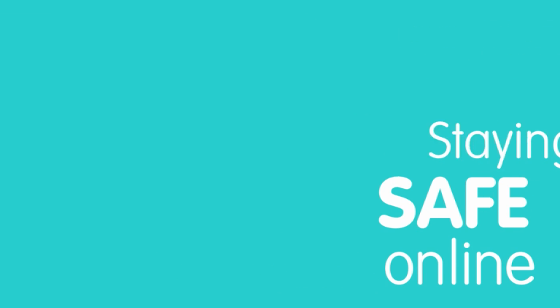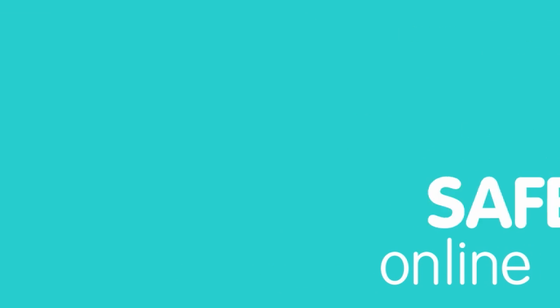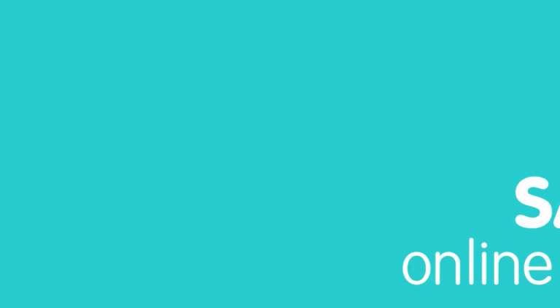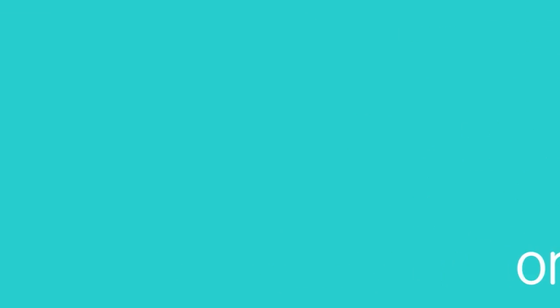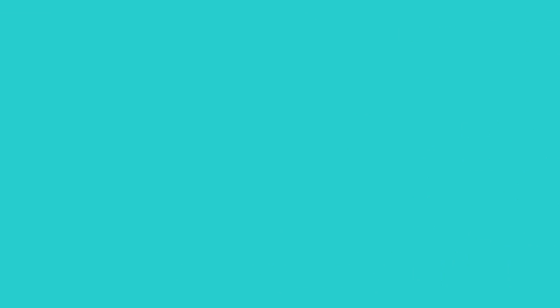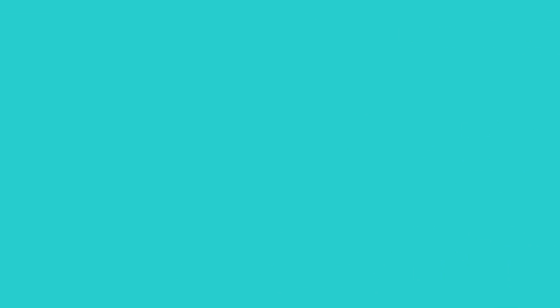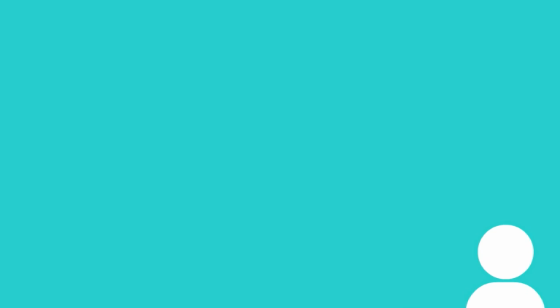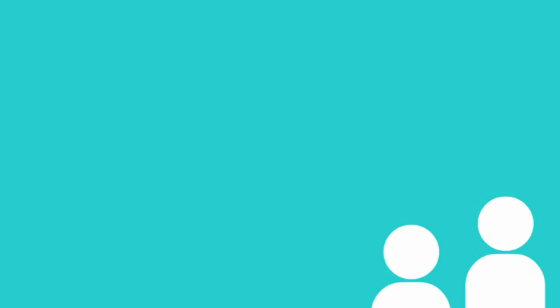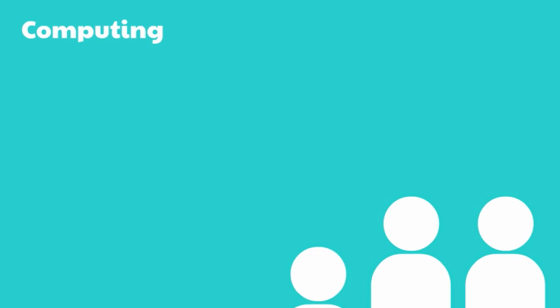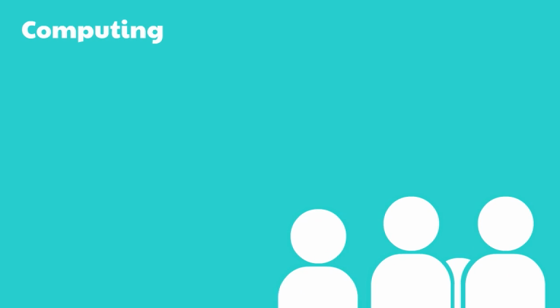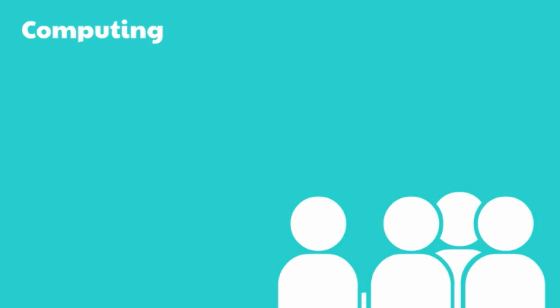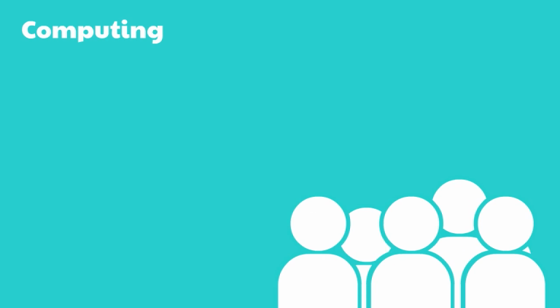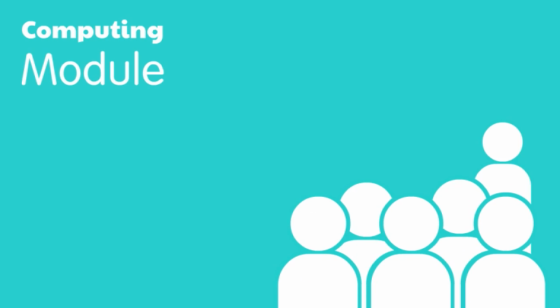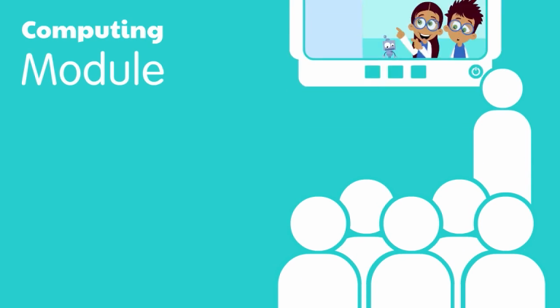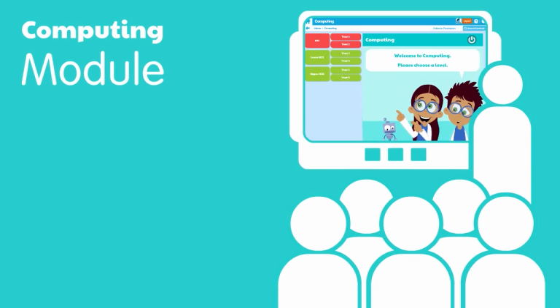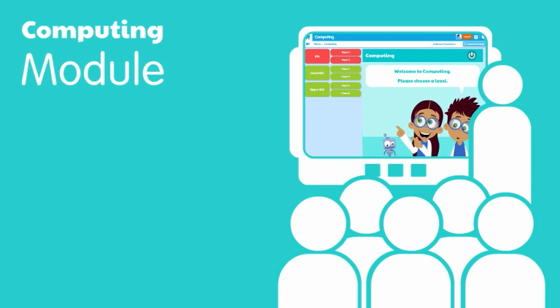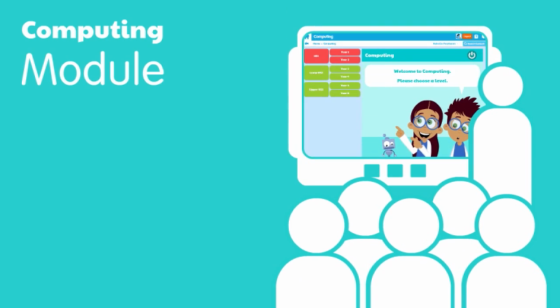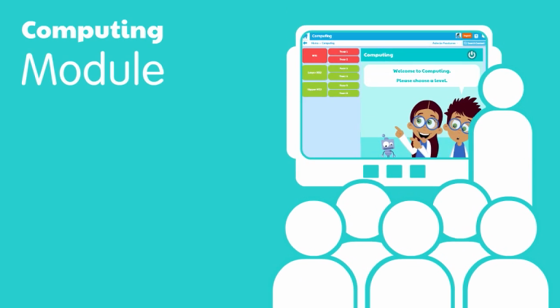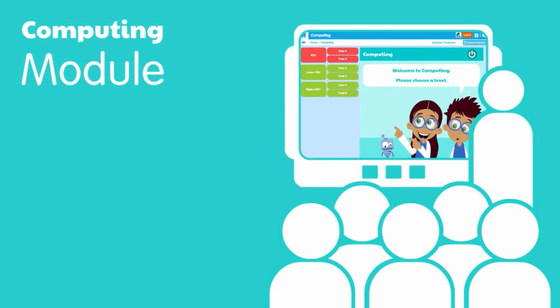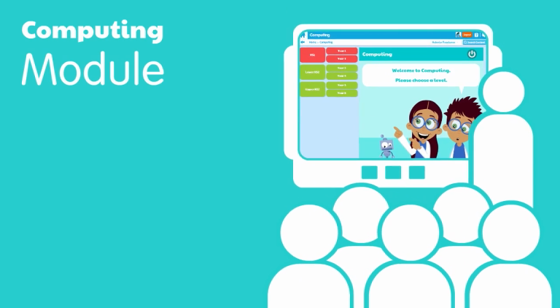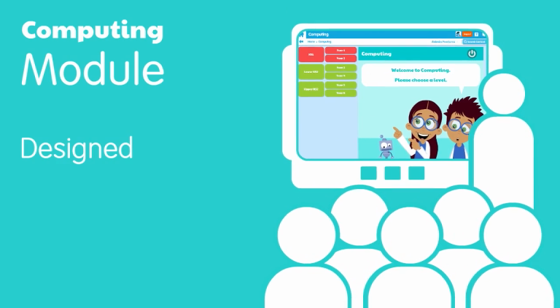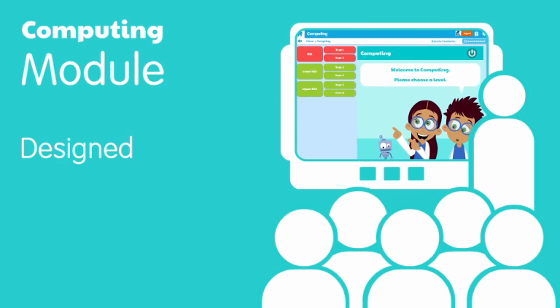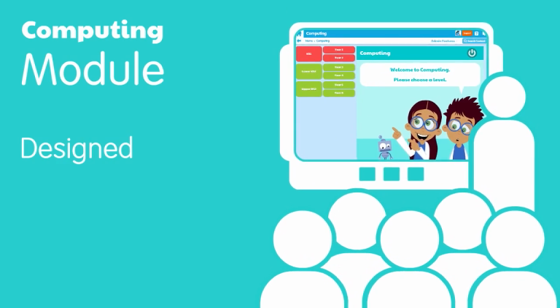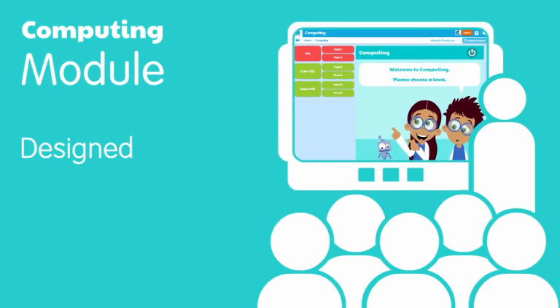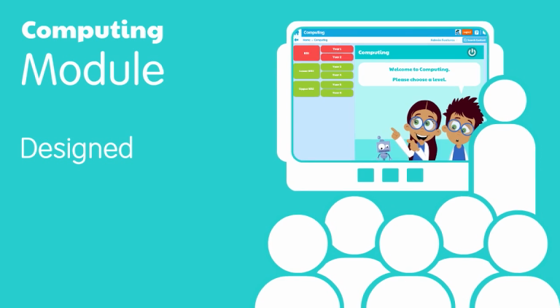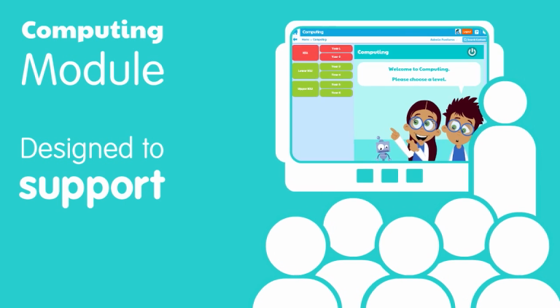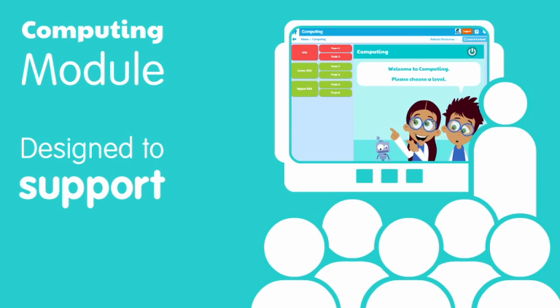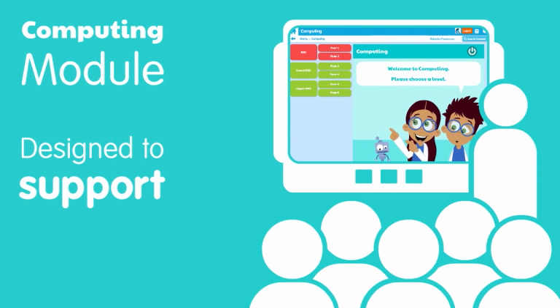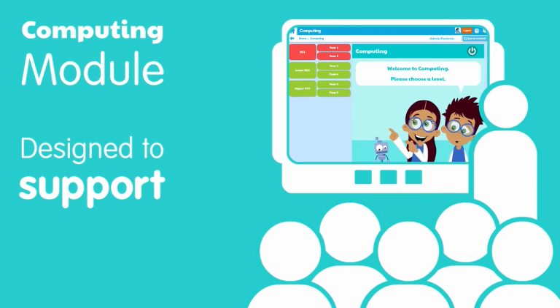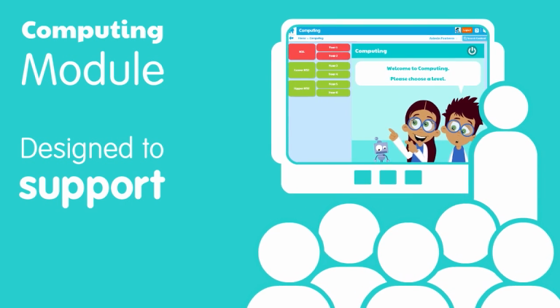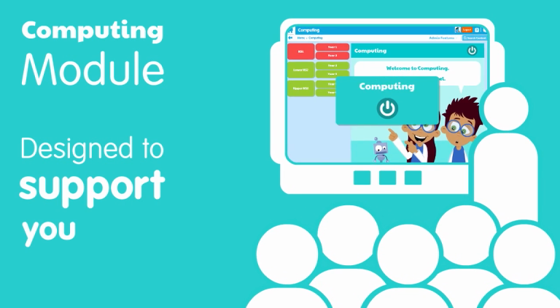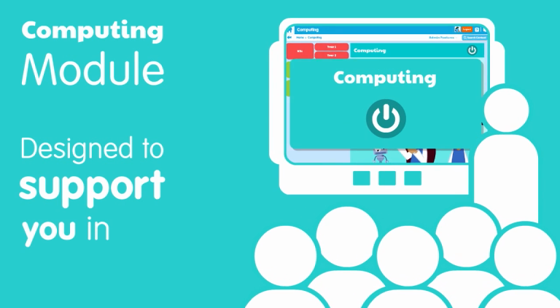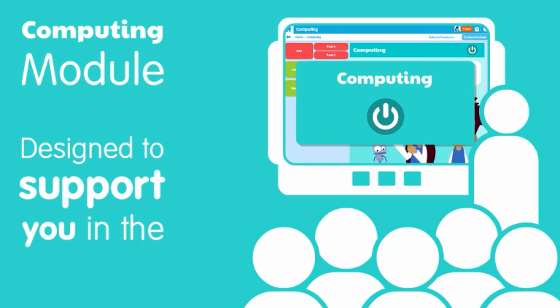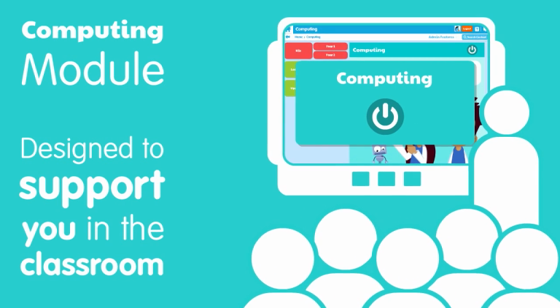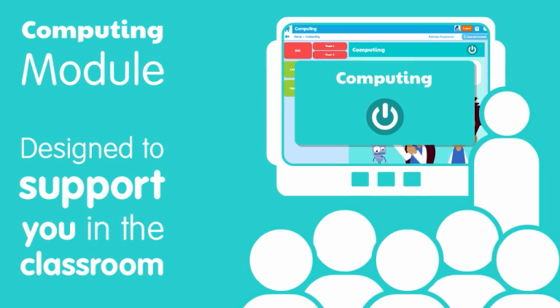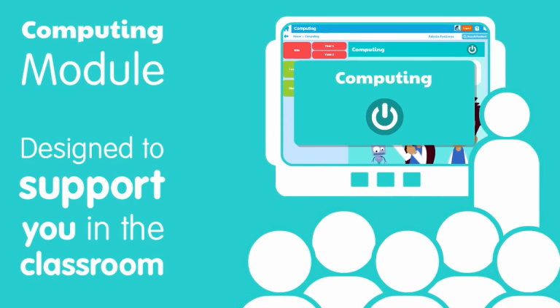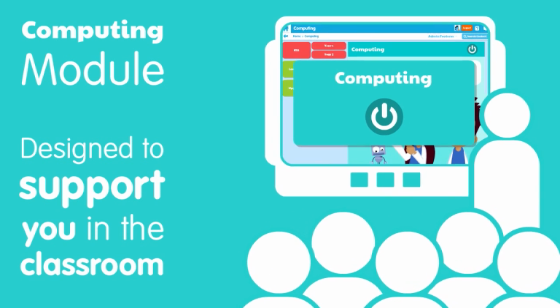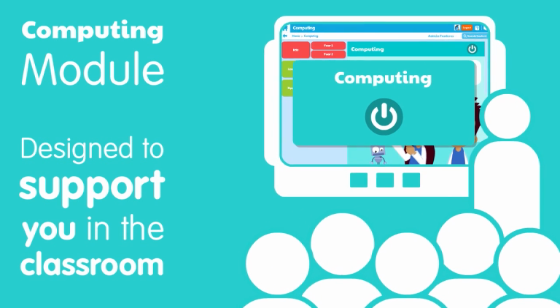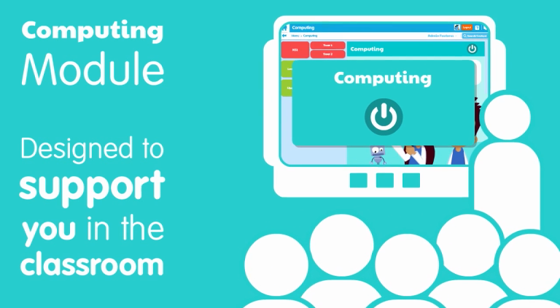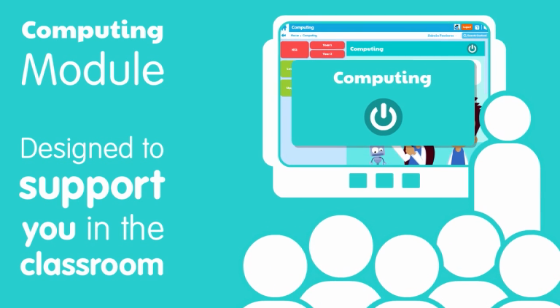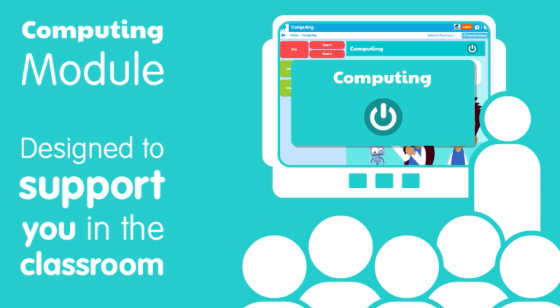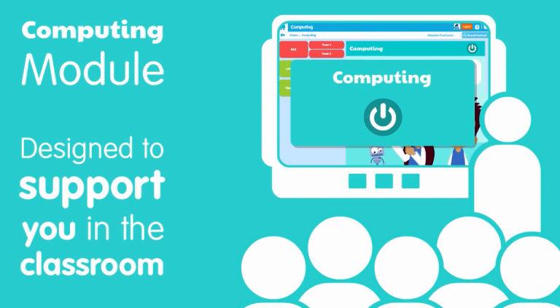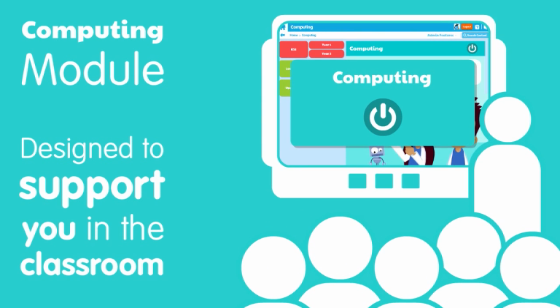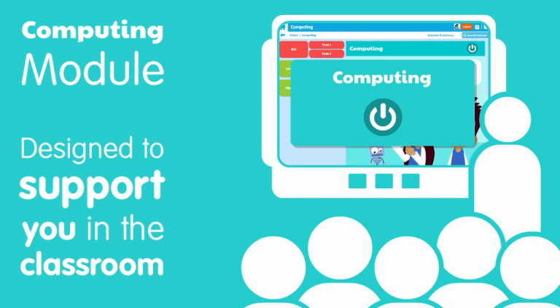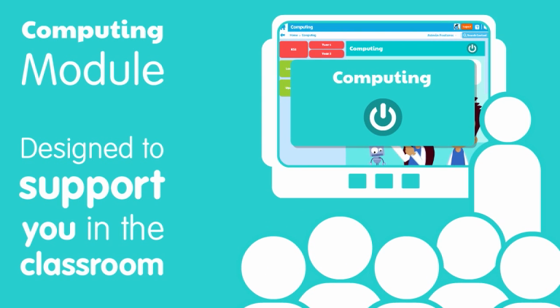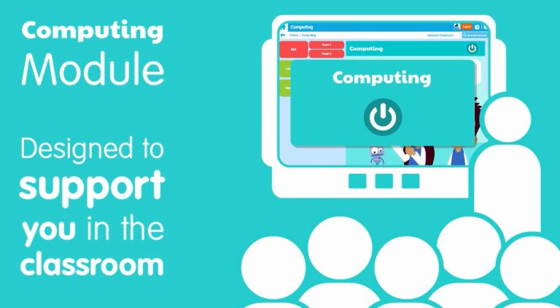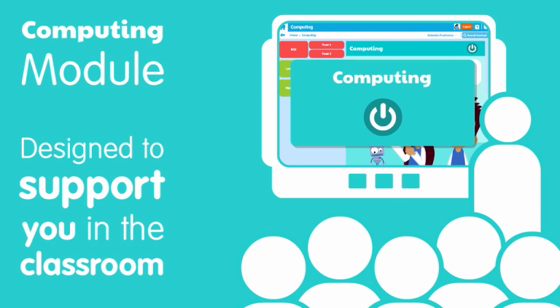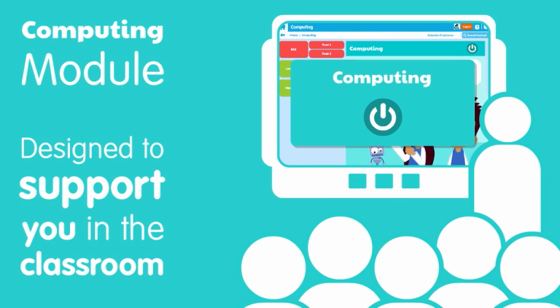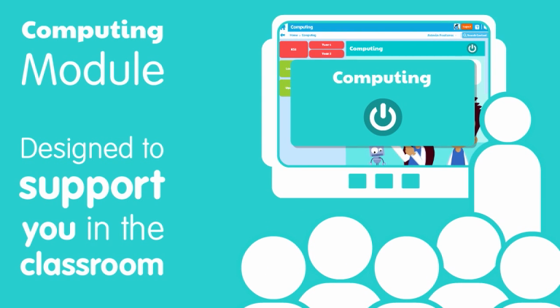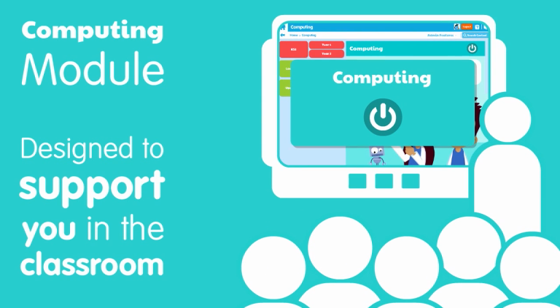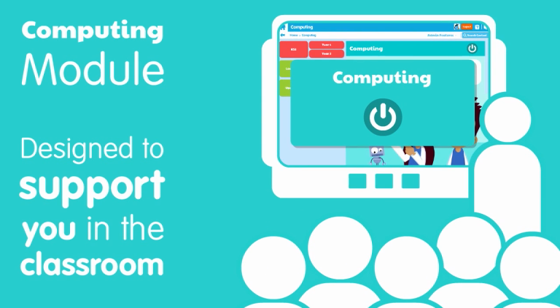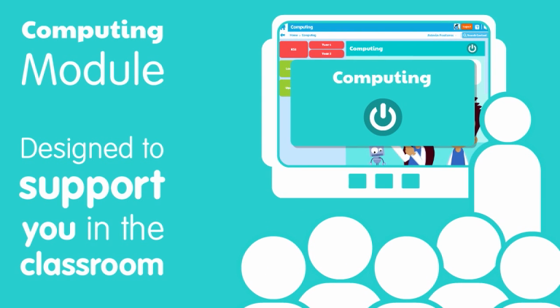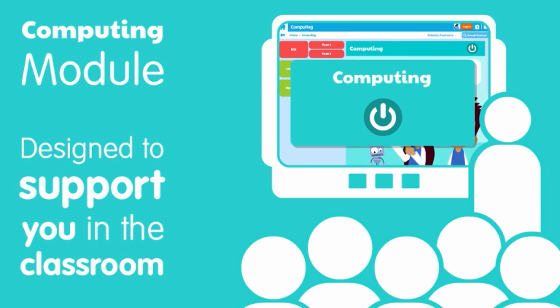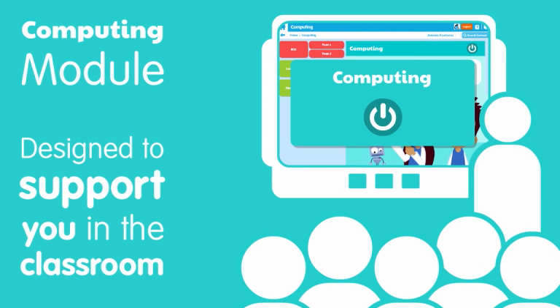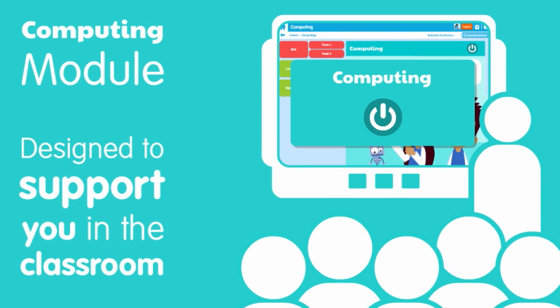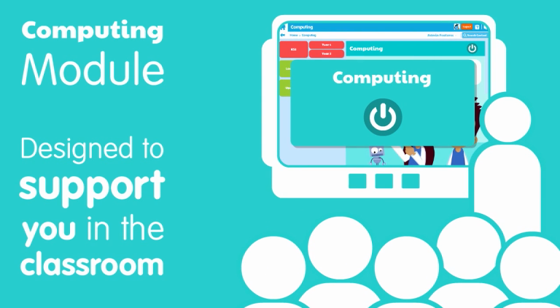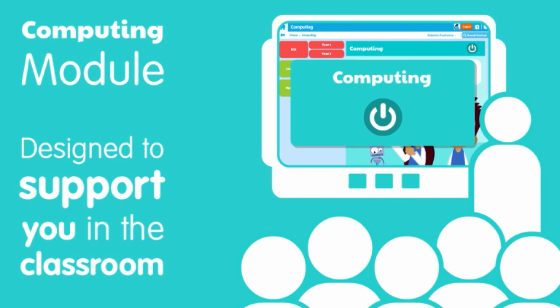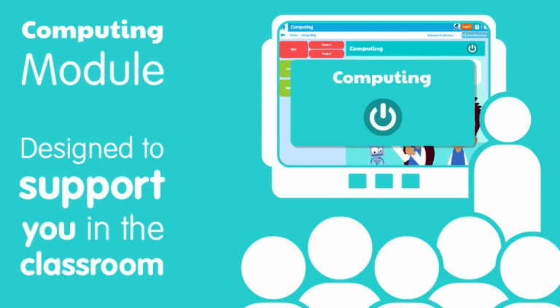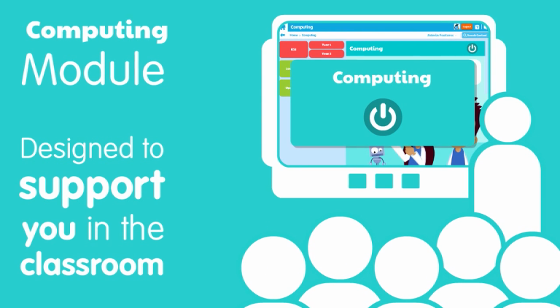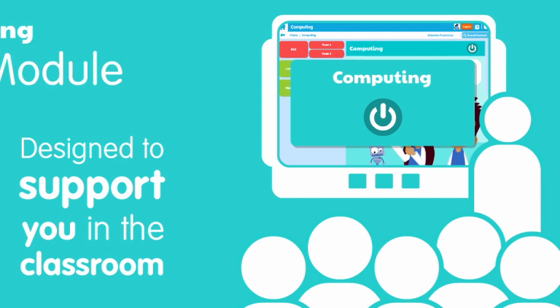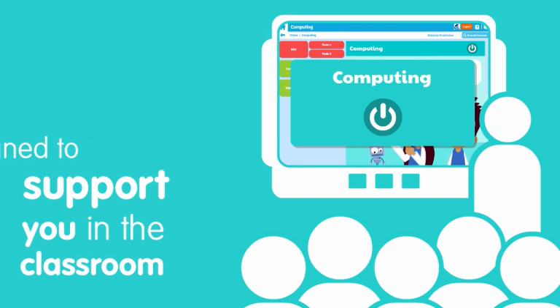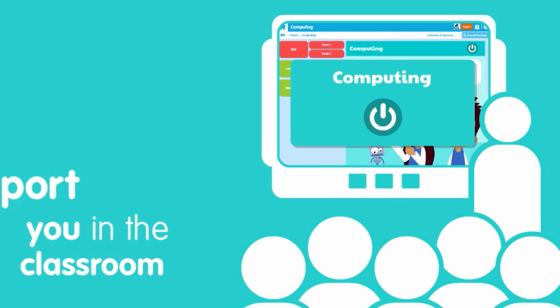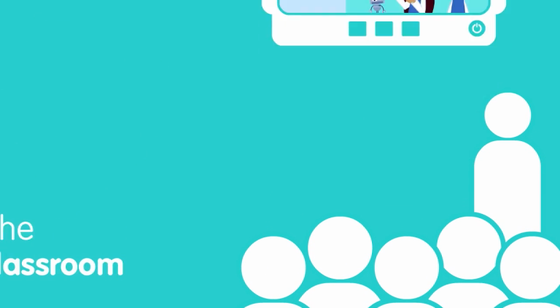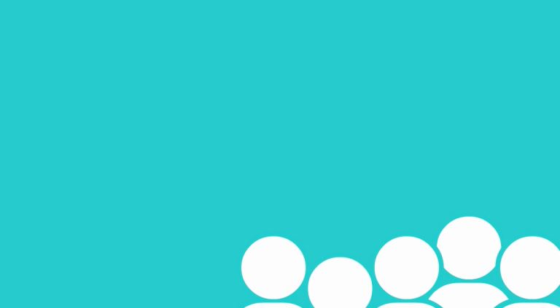Our computing module has been designed to support you in the classroom. We hope you and your students enjoy it.